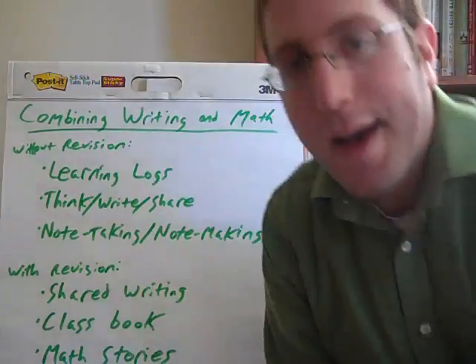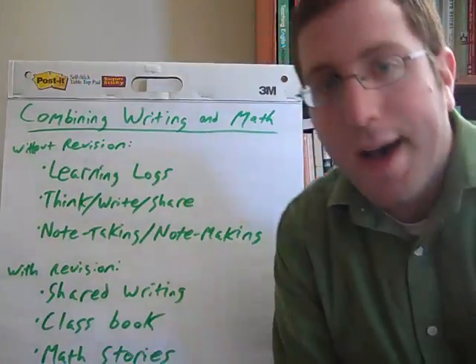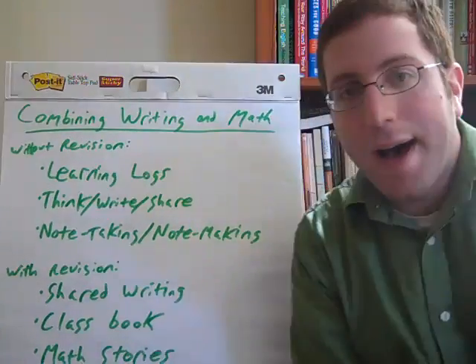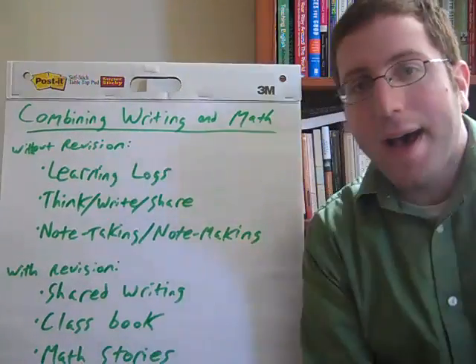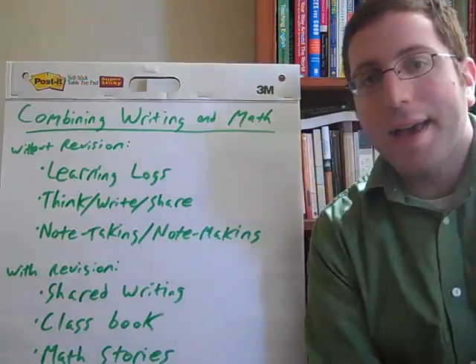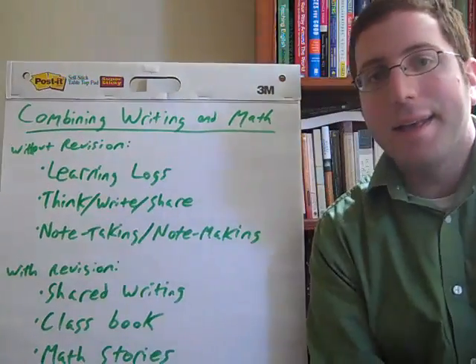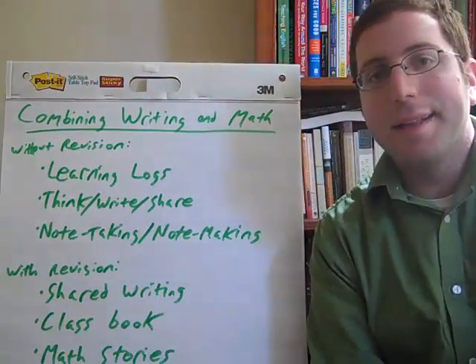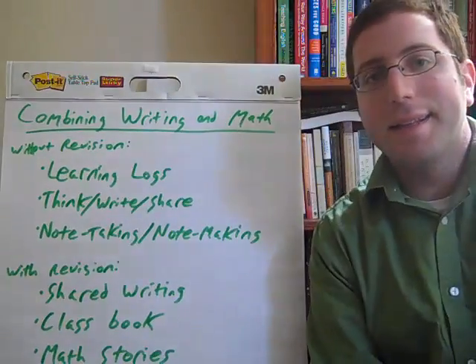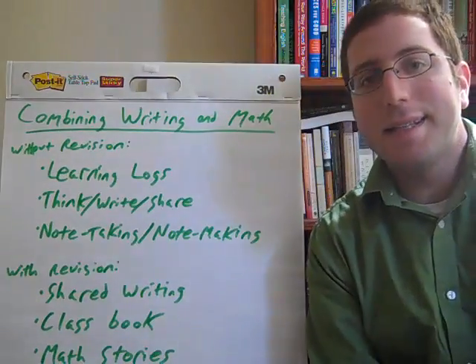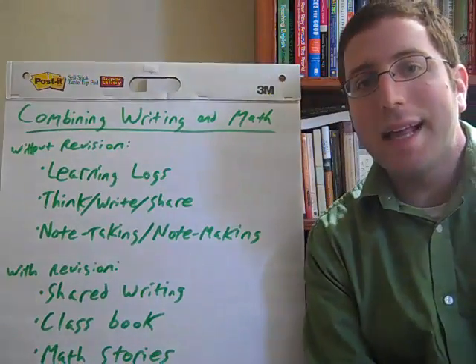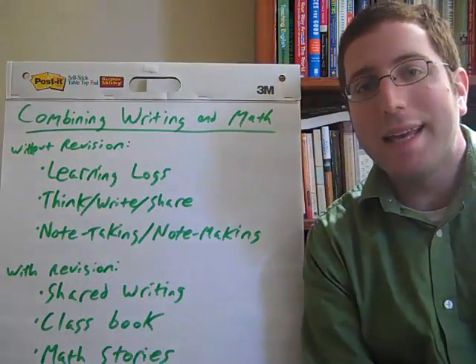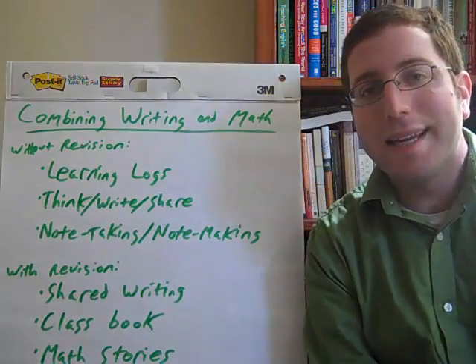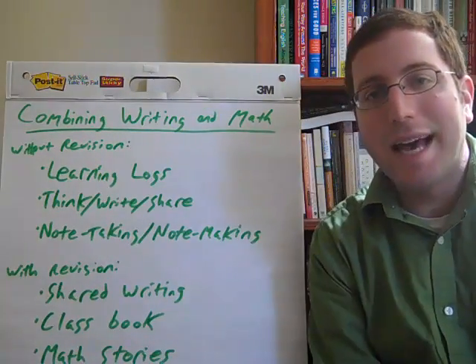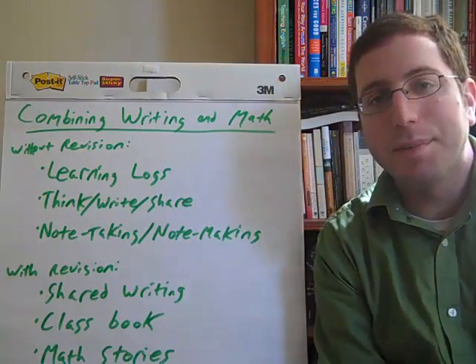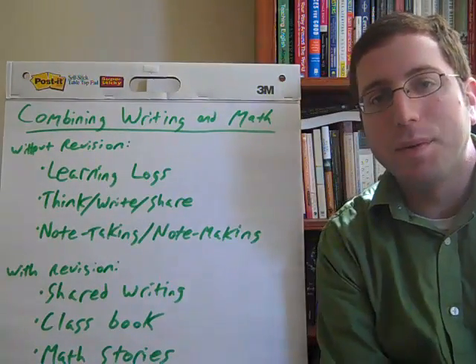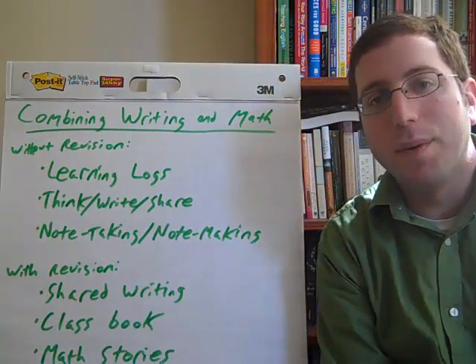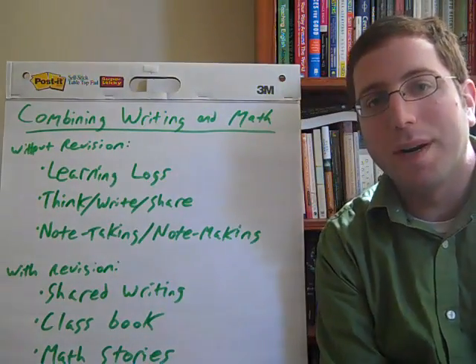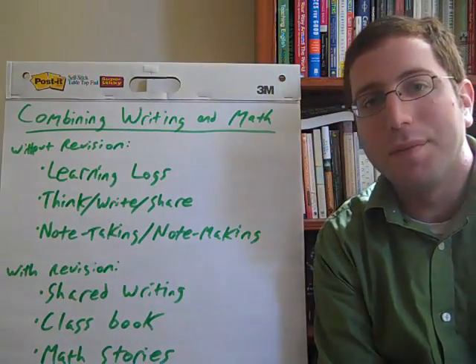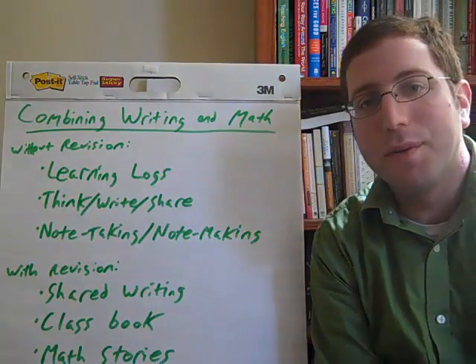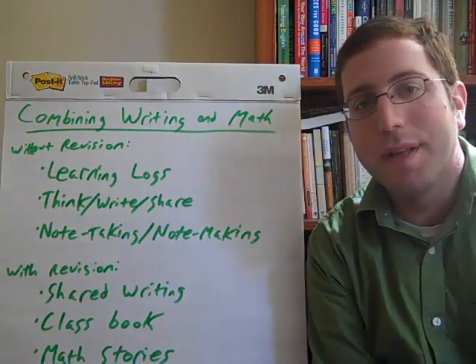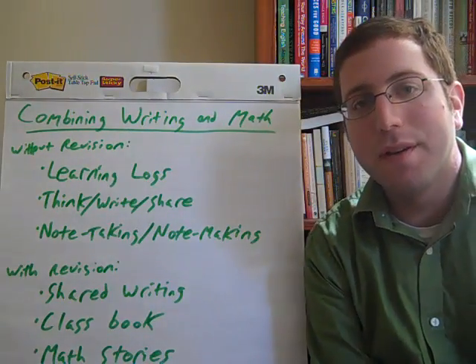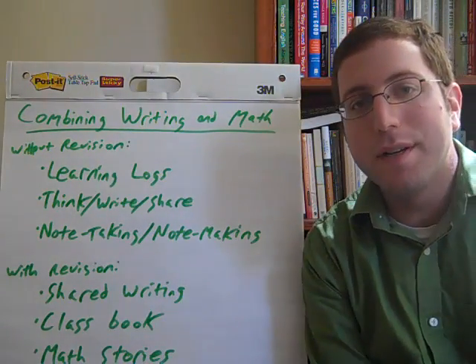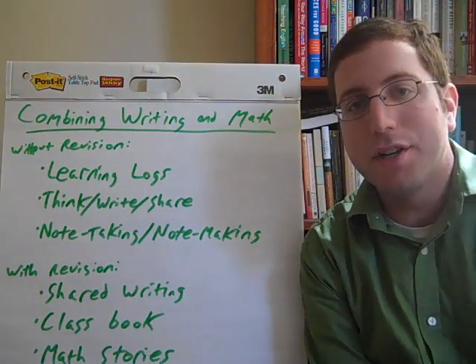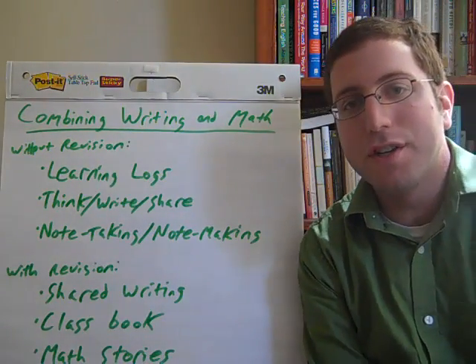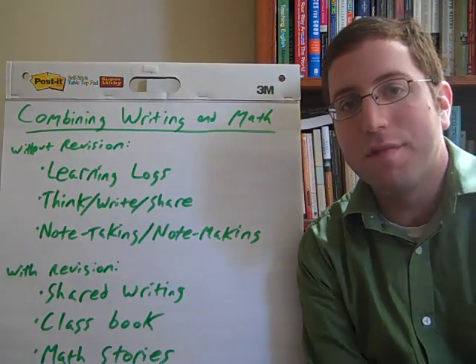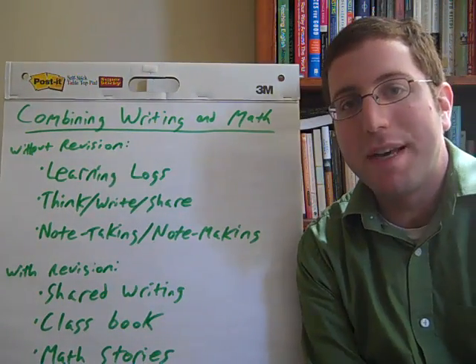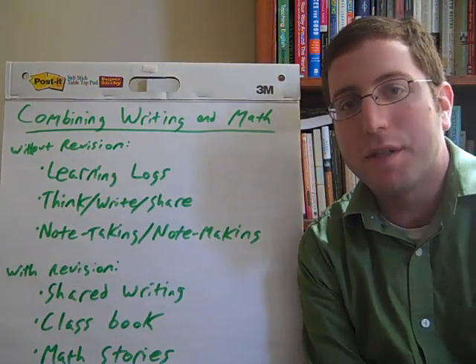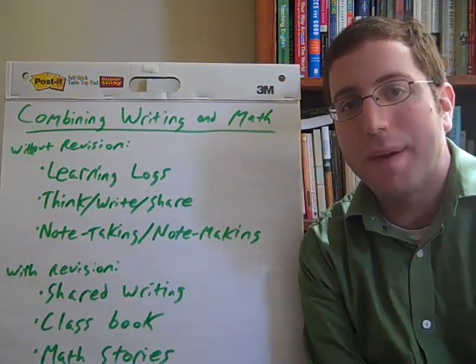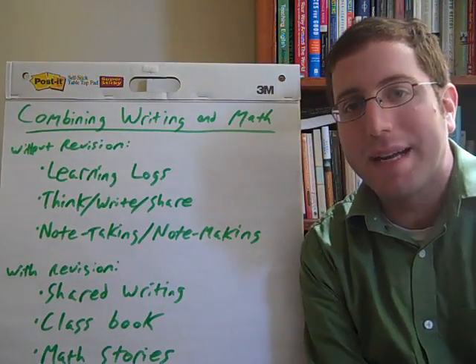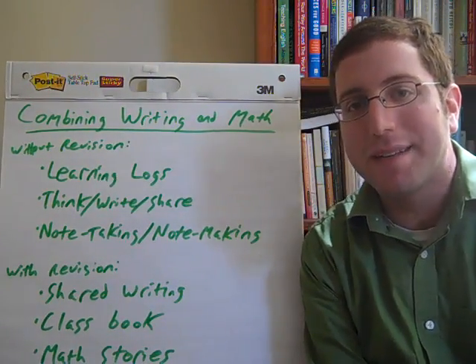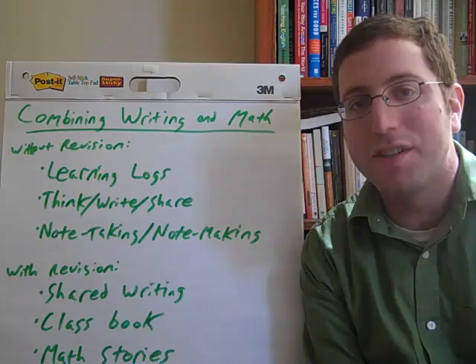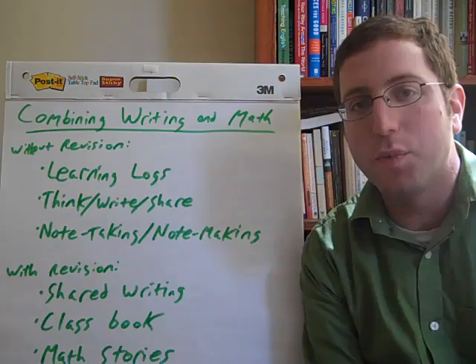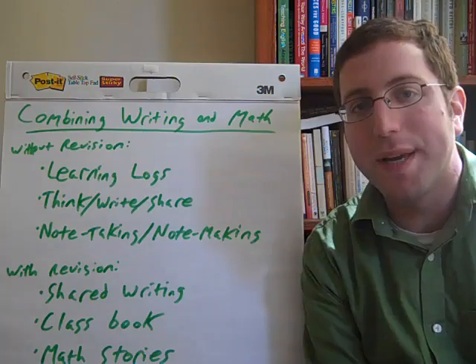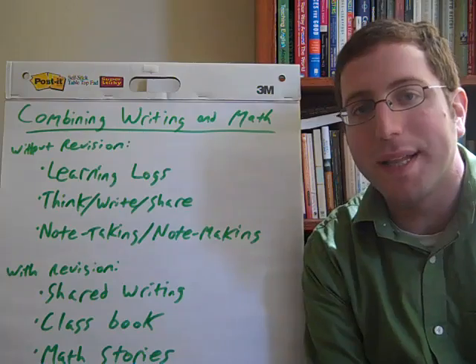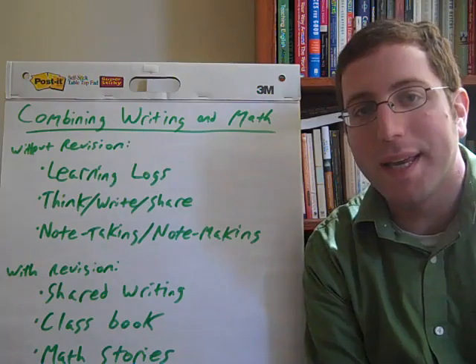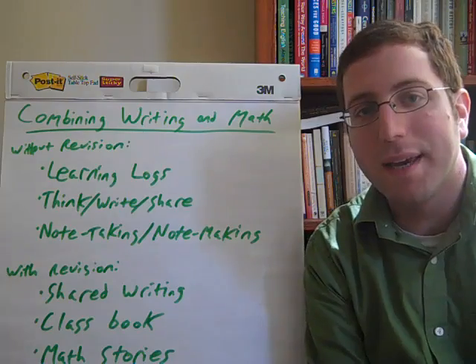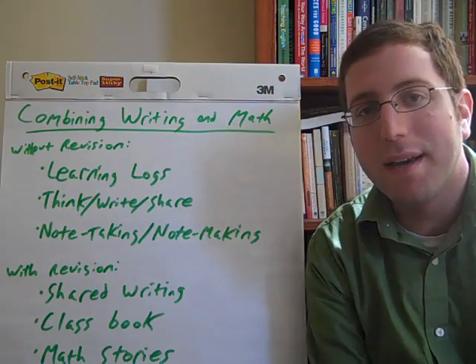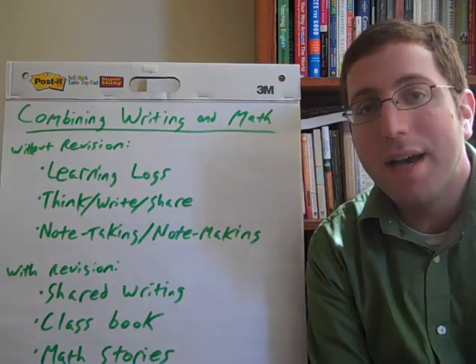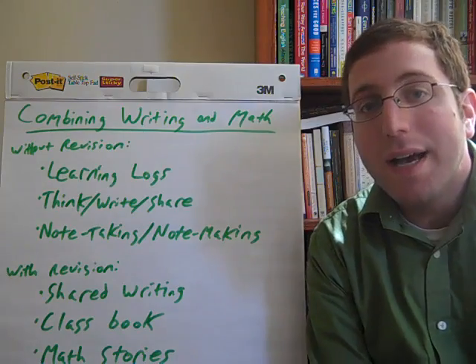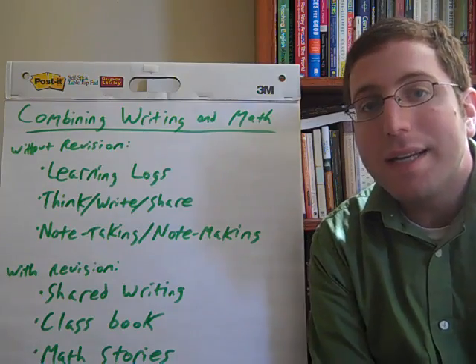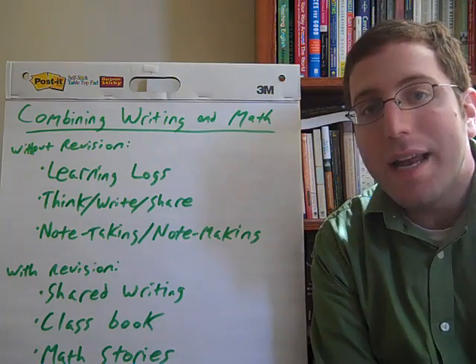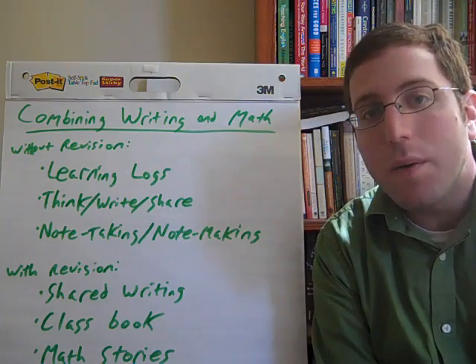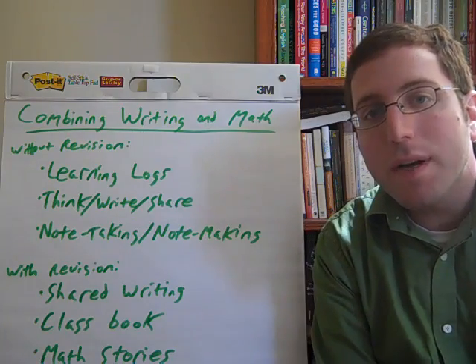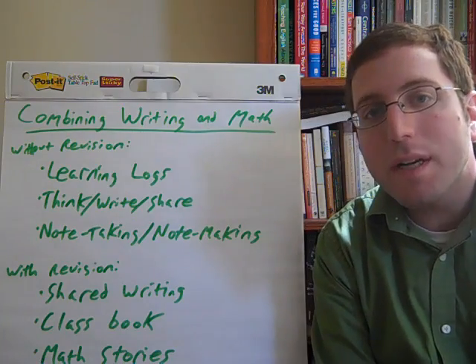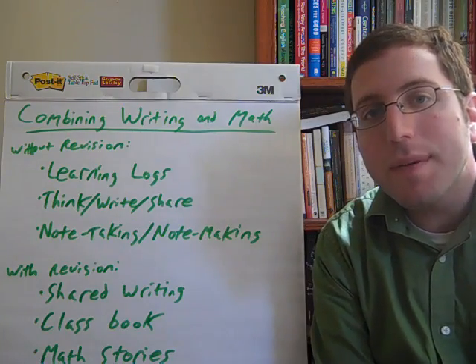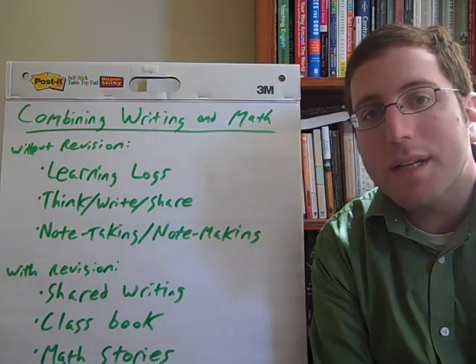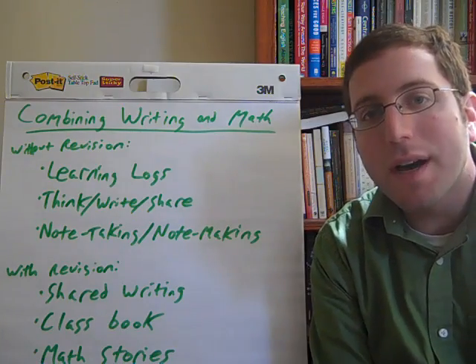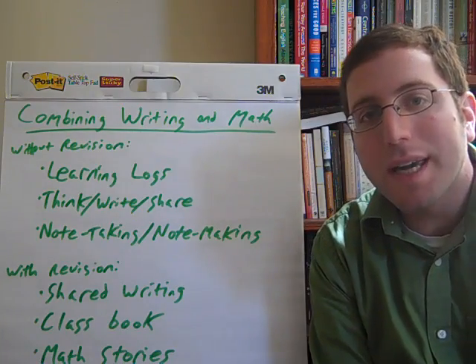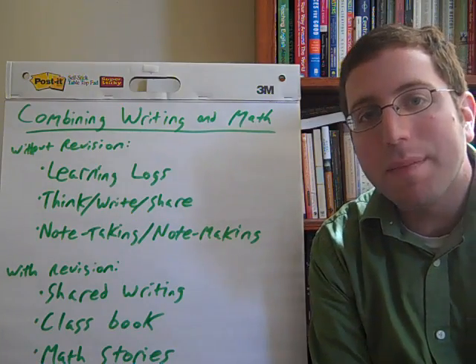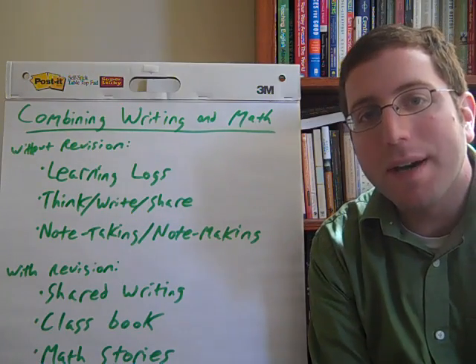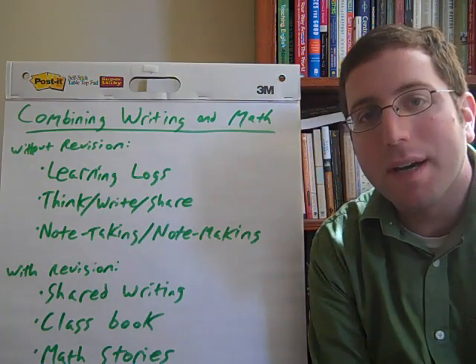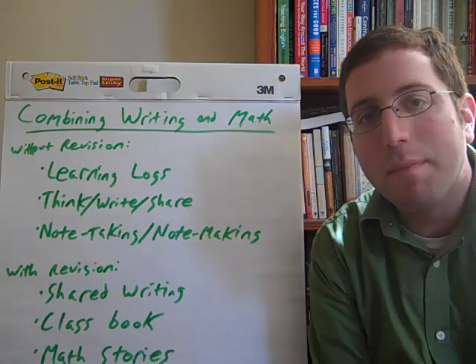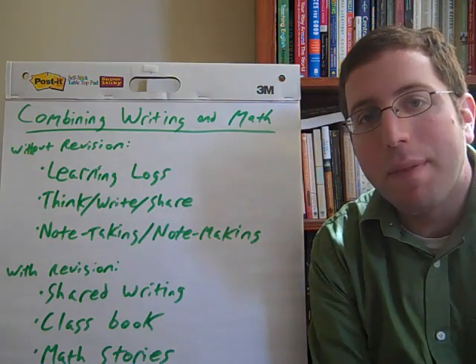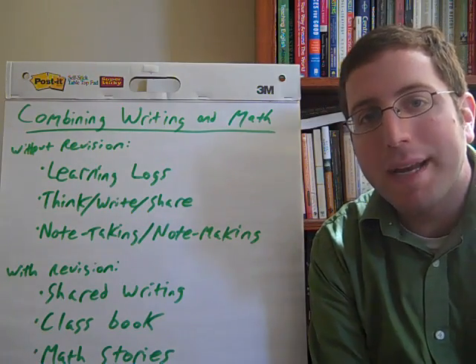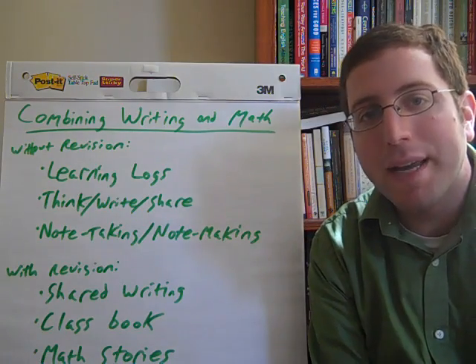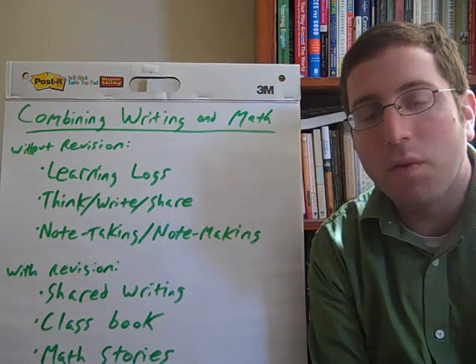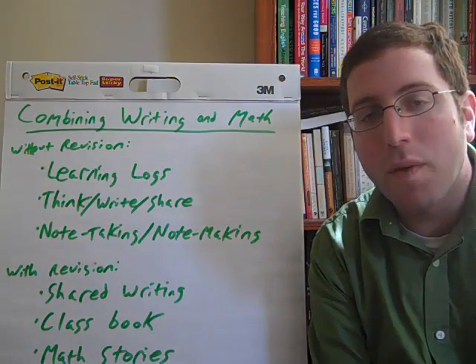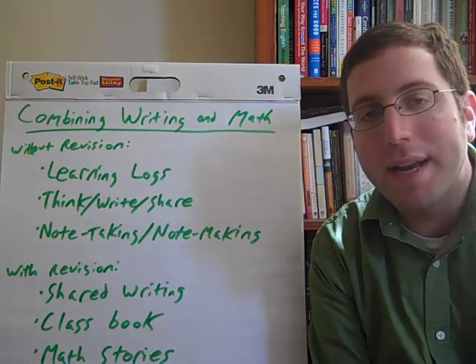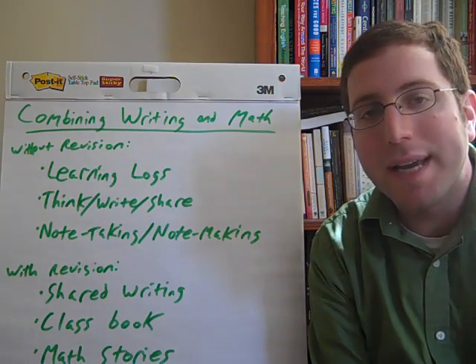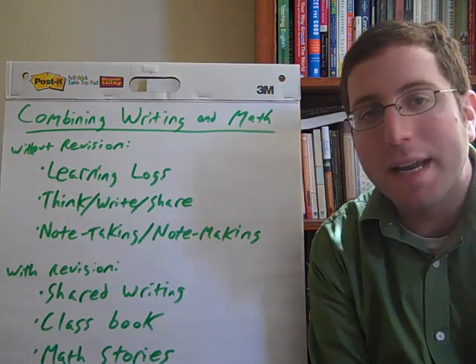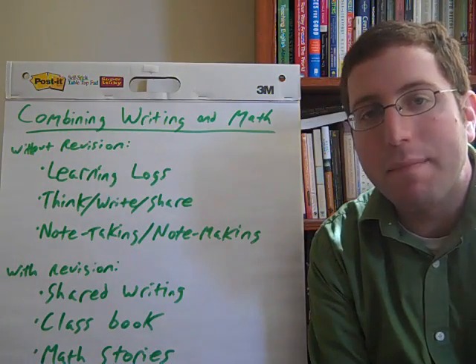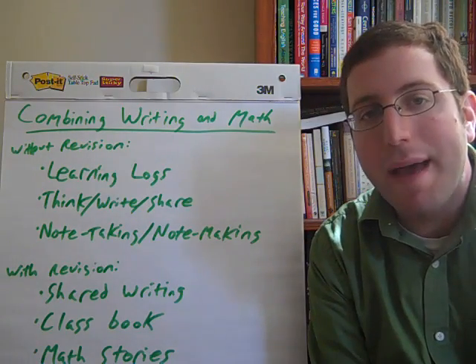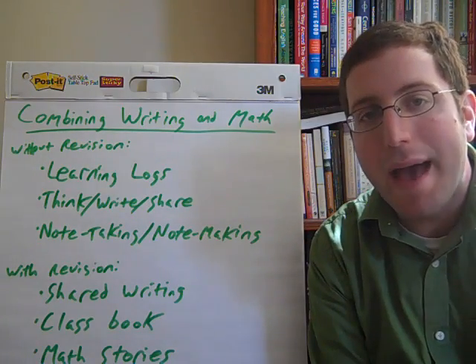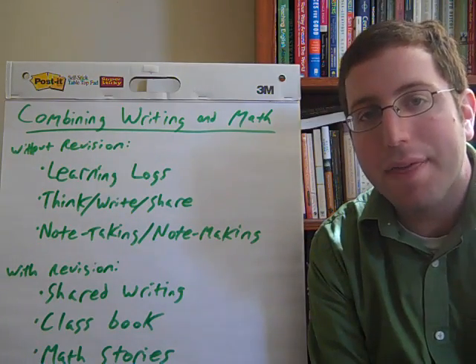Hi, this is Elliot Haspel. Welcome to another edition of Best Practices Weekly.